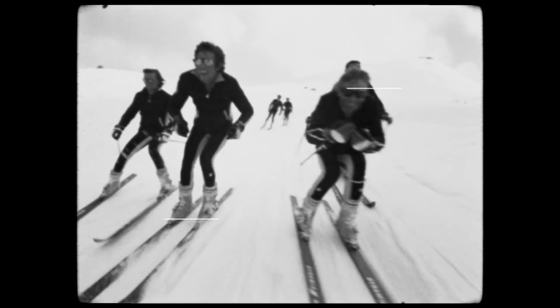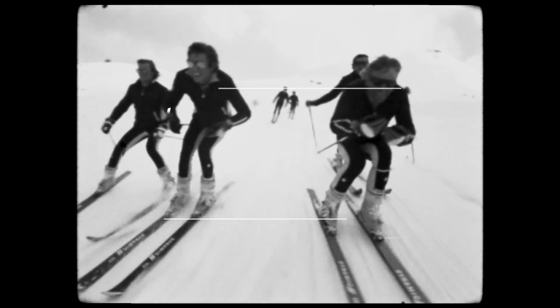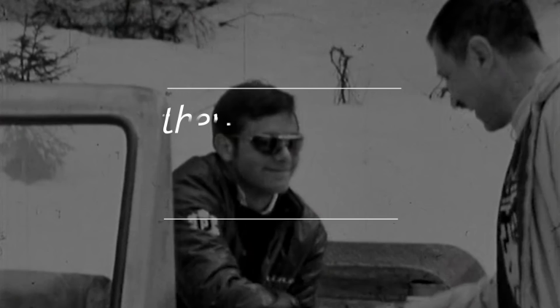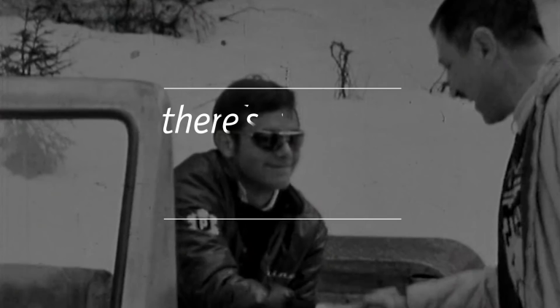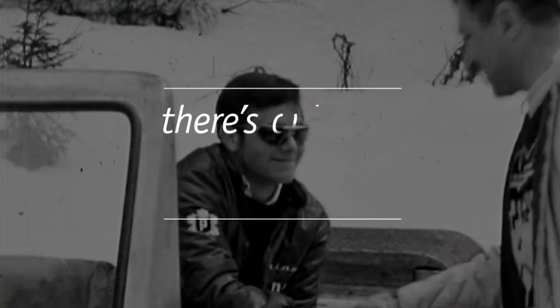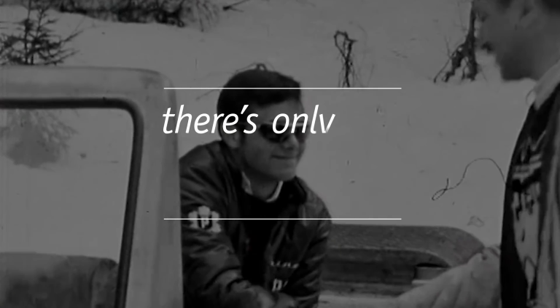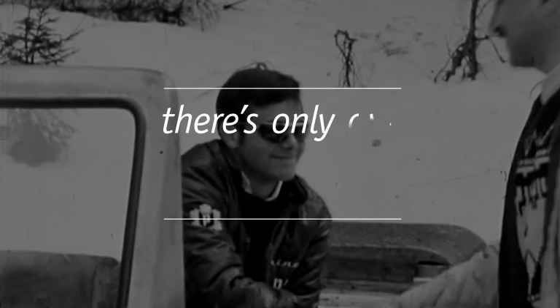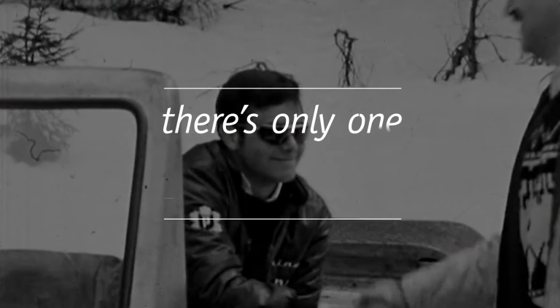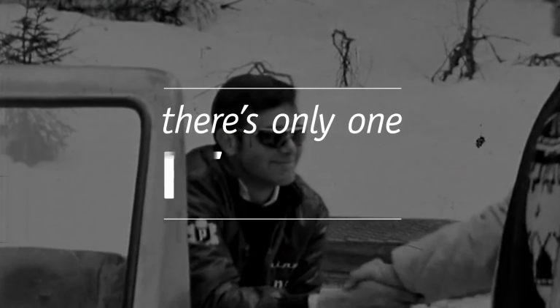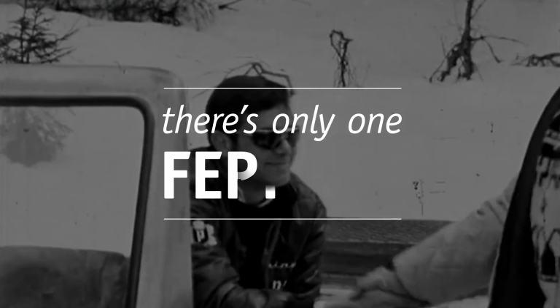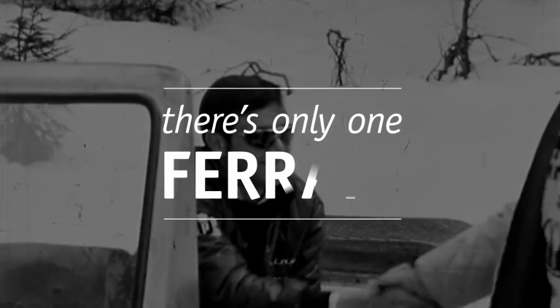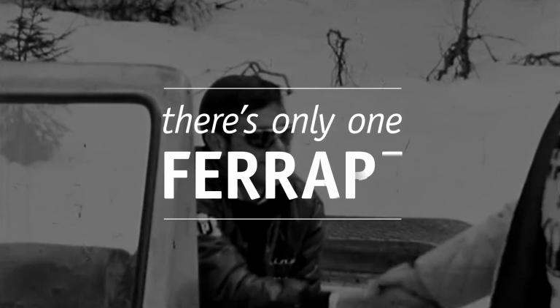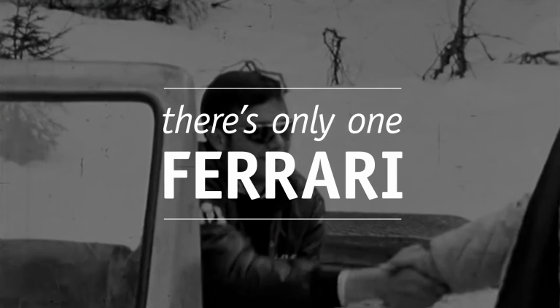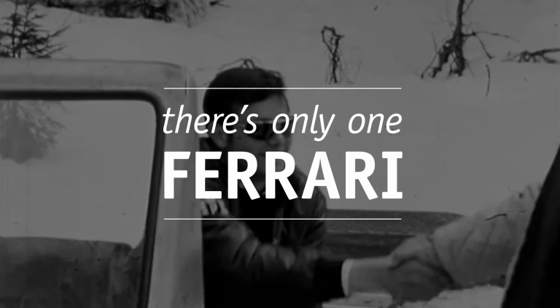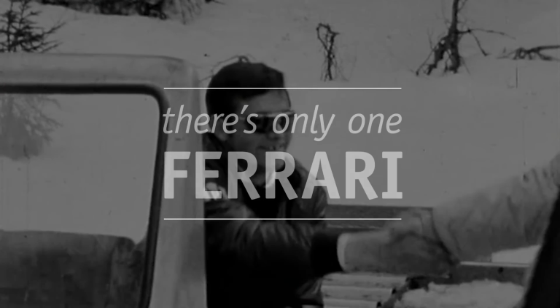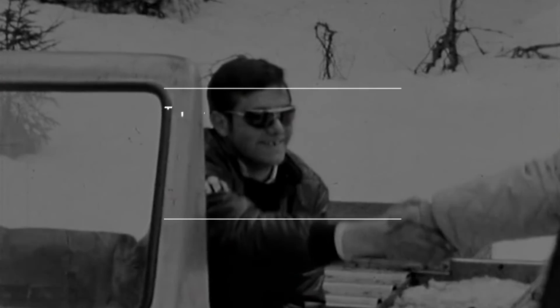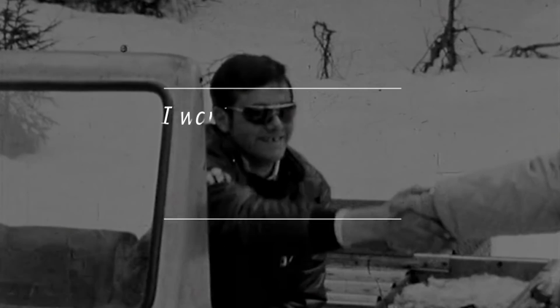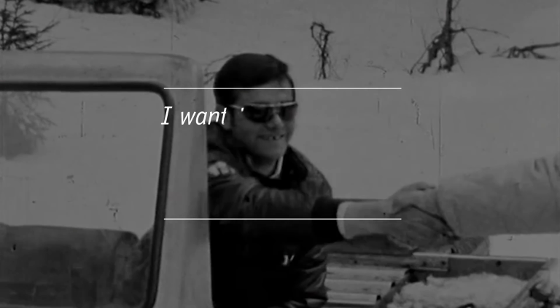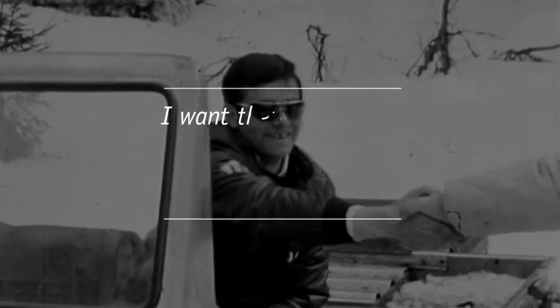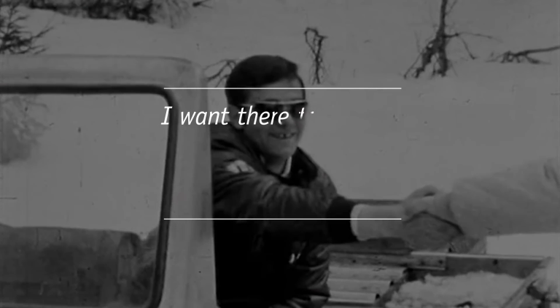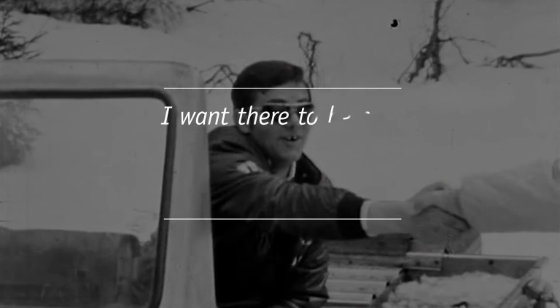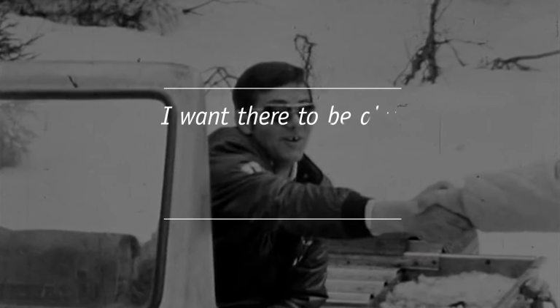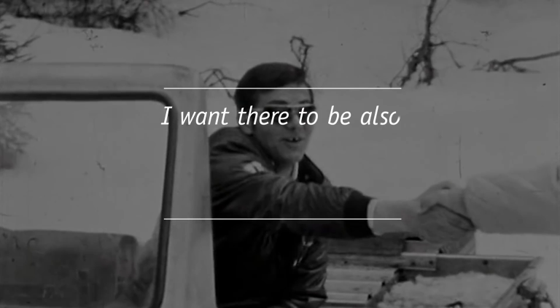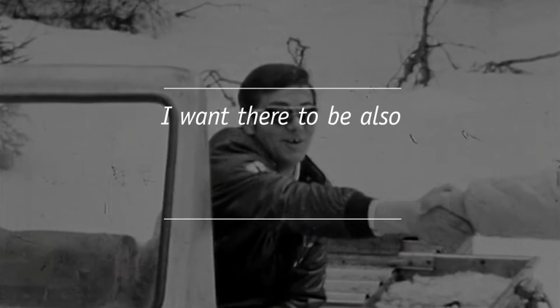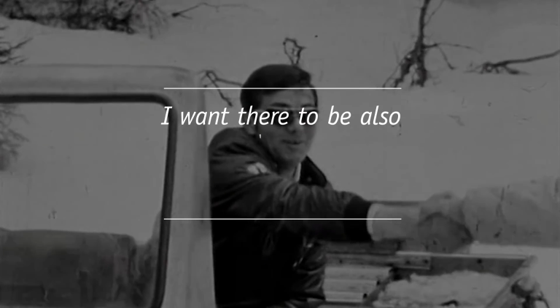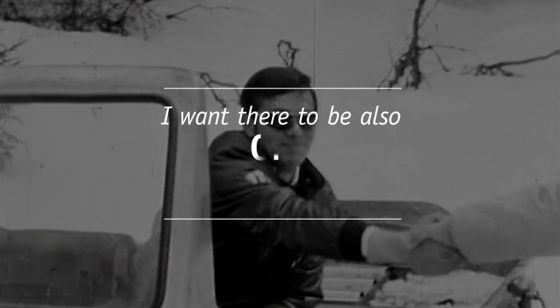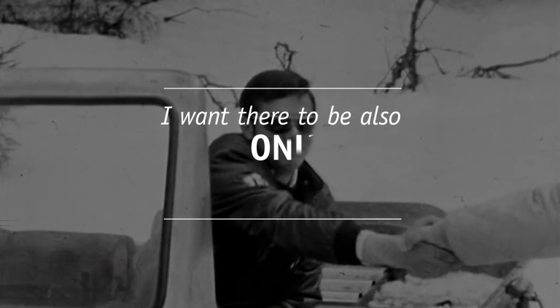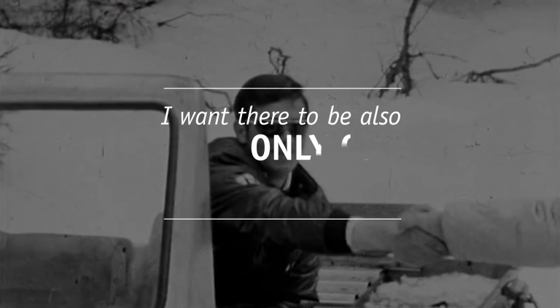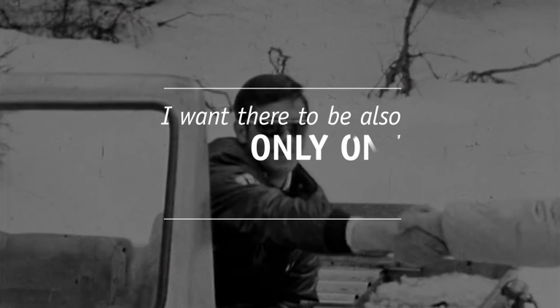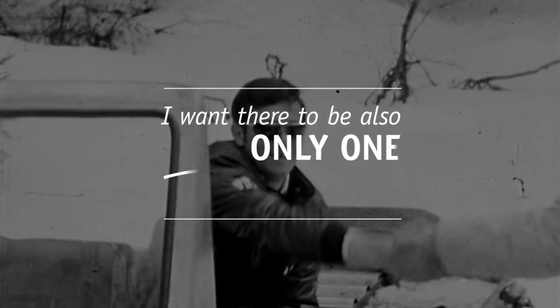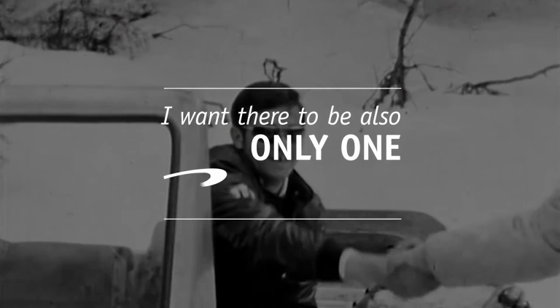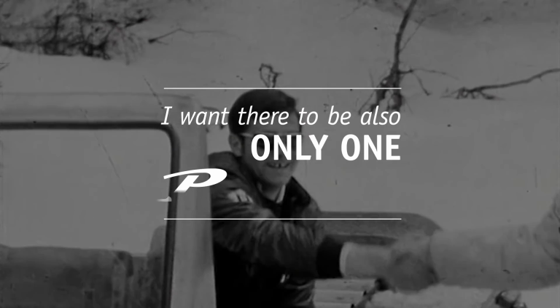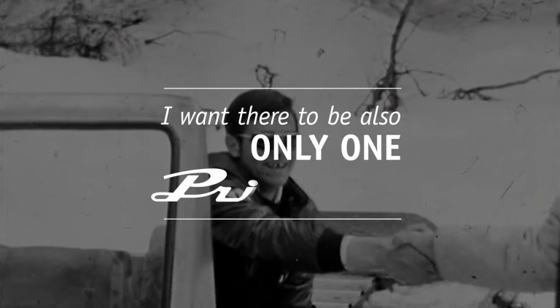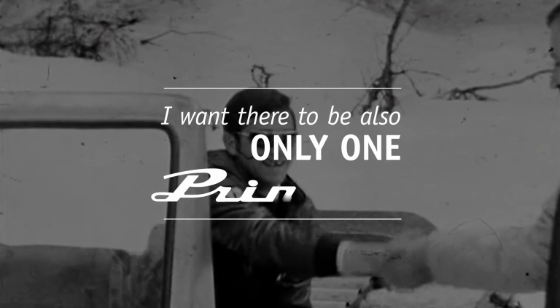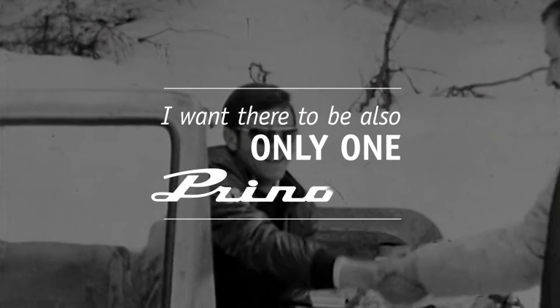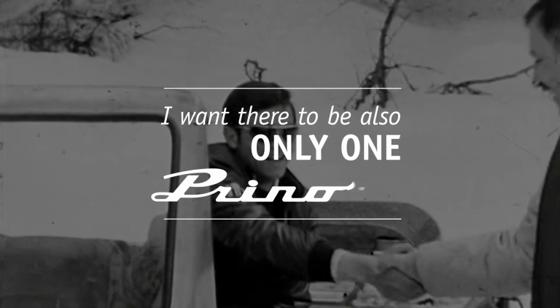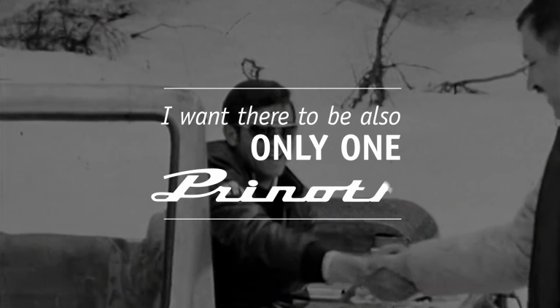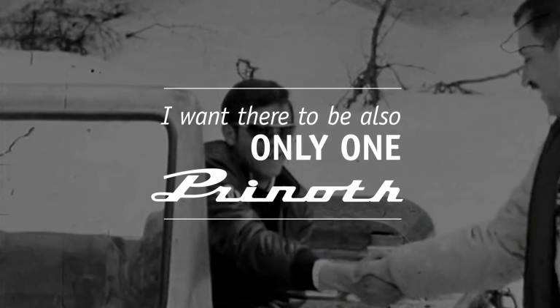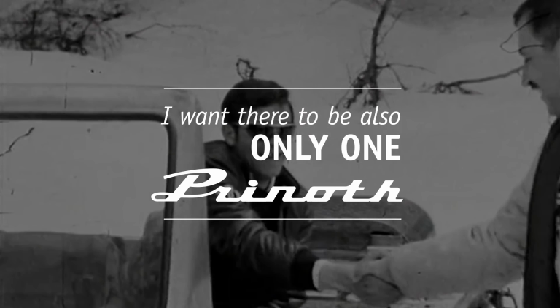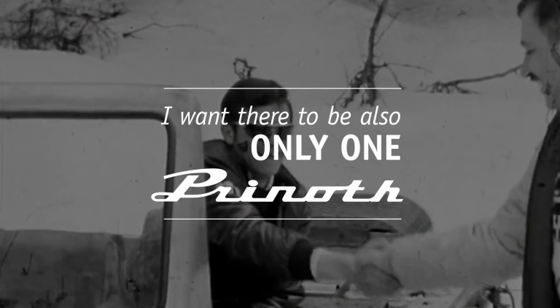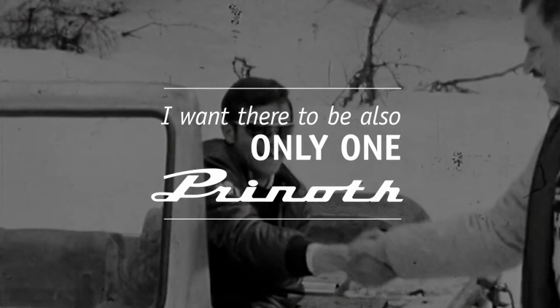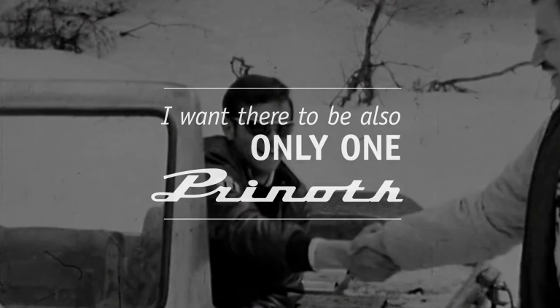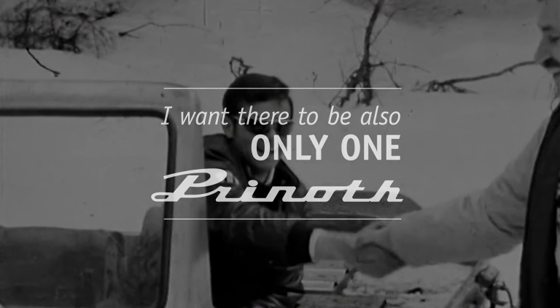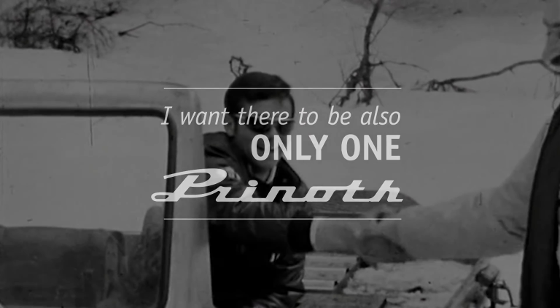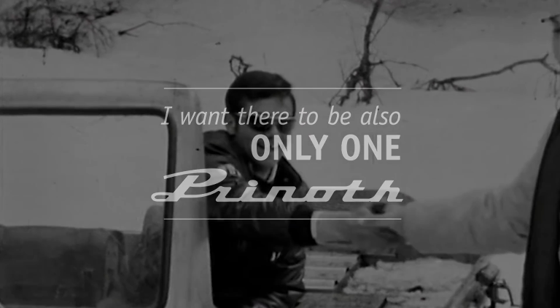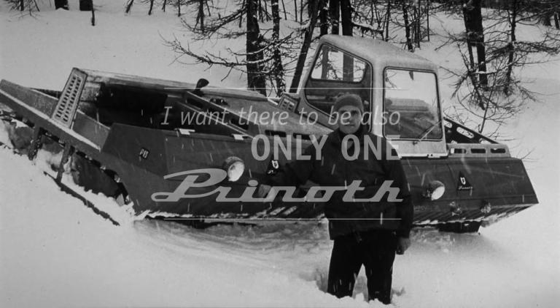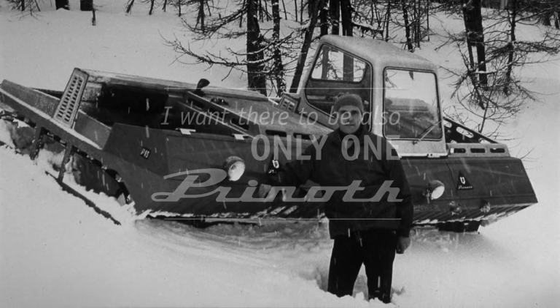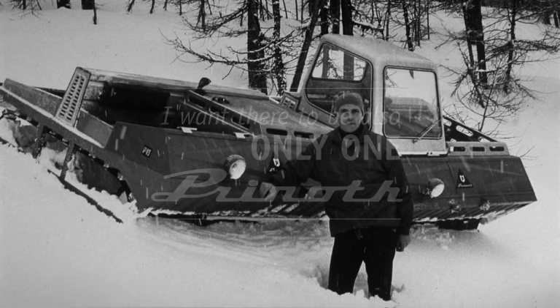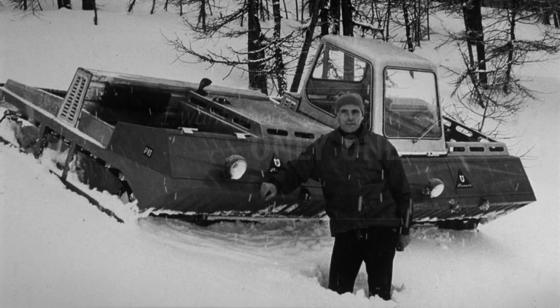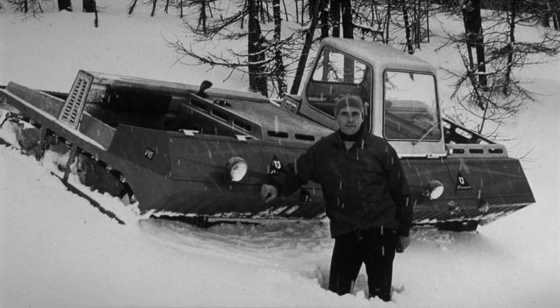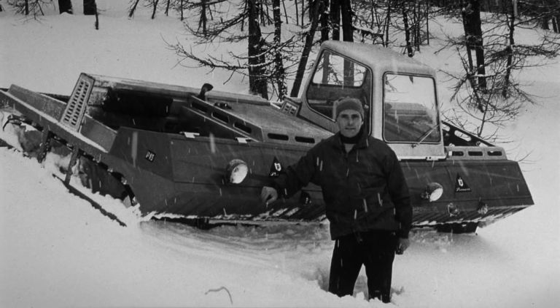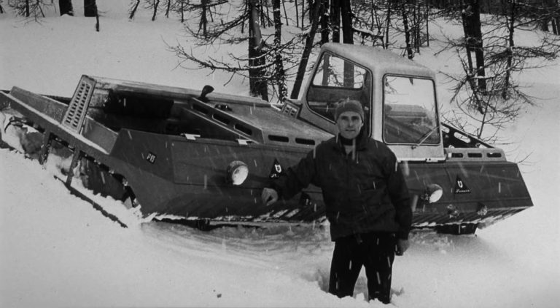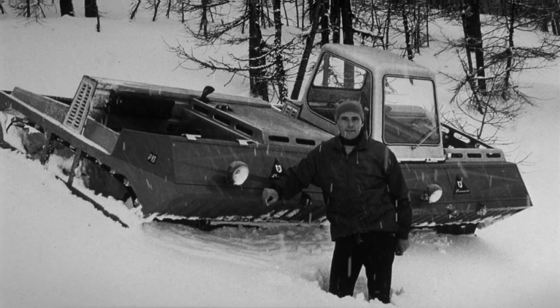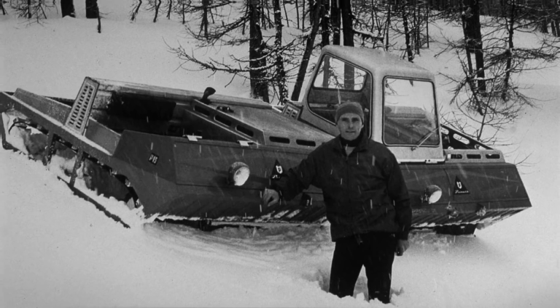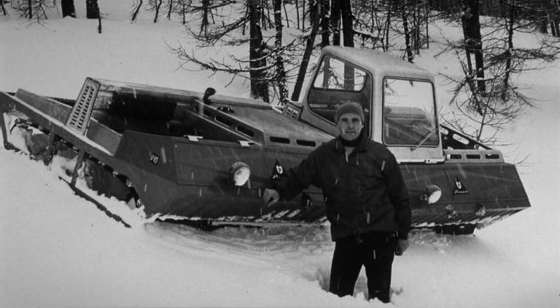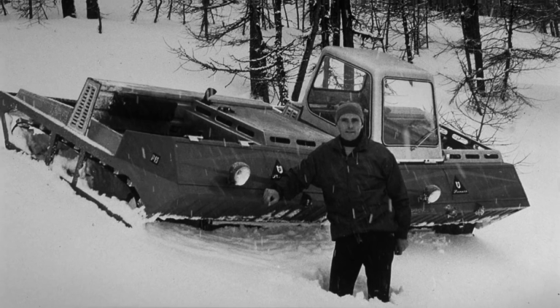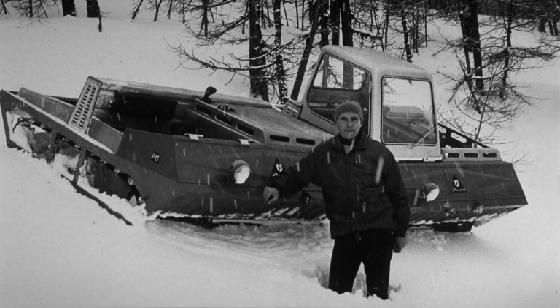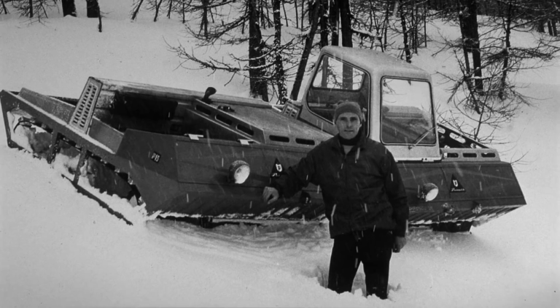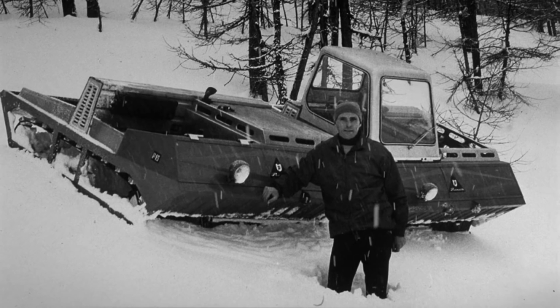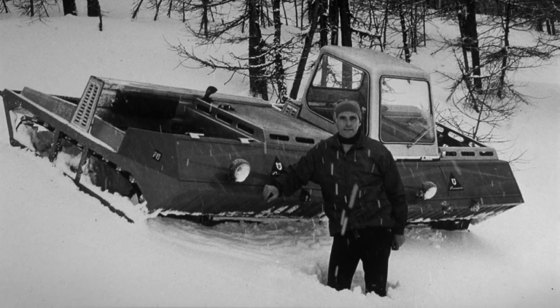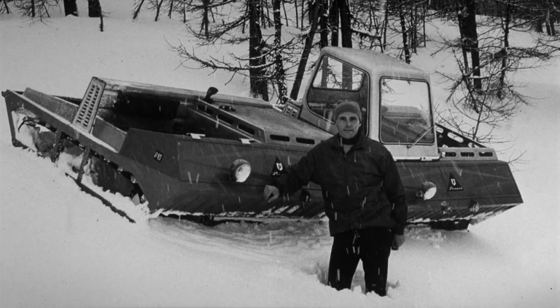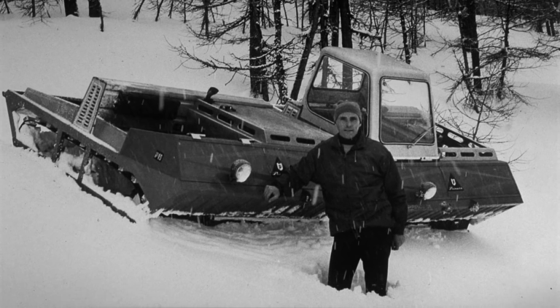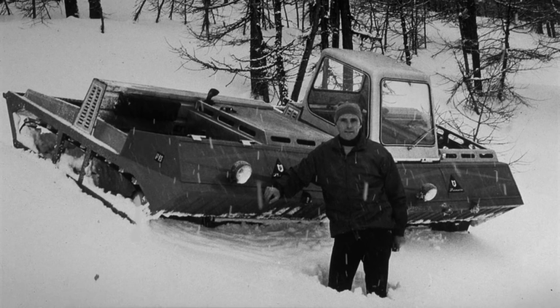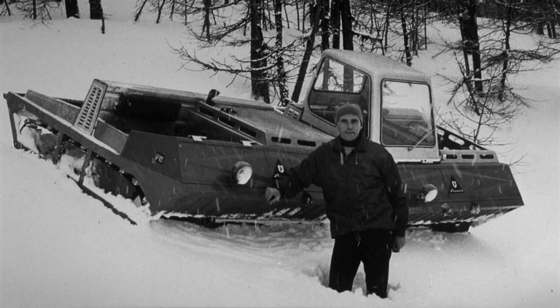There's only one Ferrari. I want there to be also only one Prenot. The prototype is ready for series production.